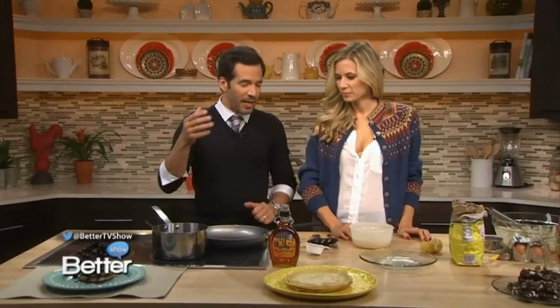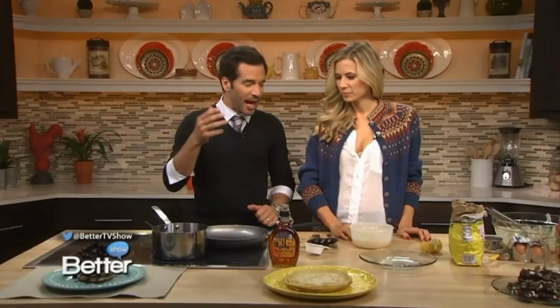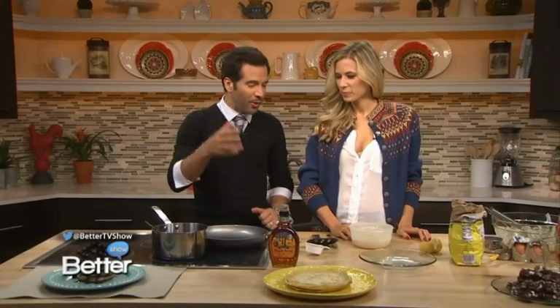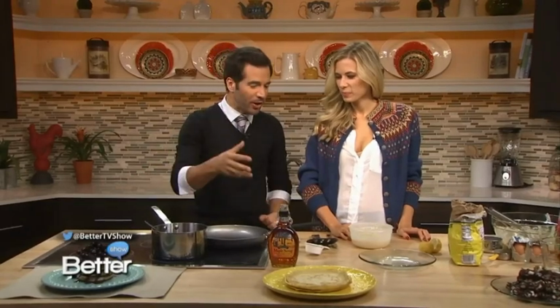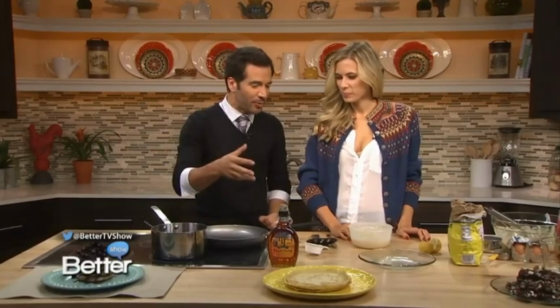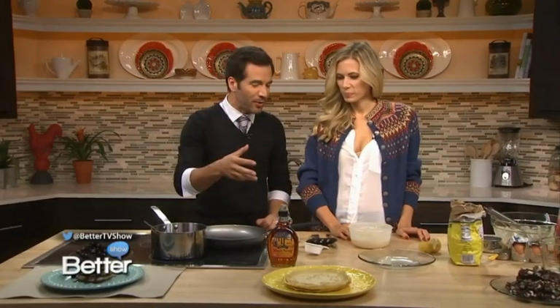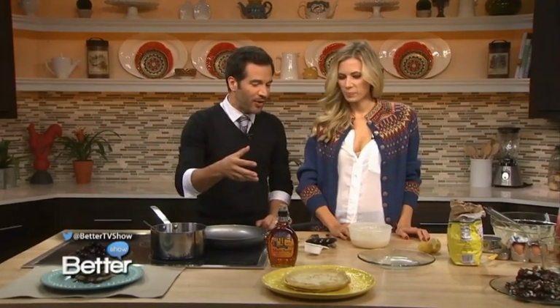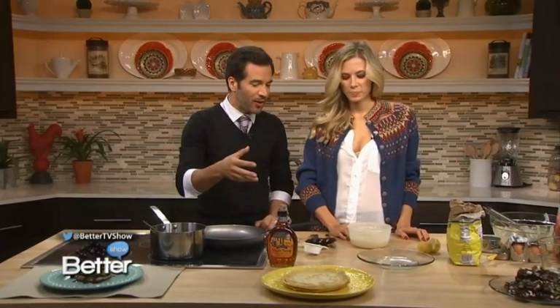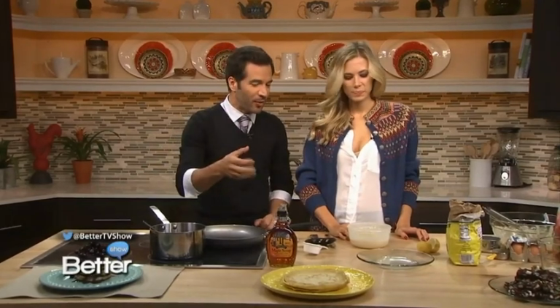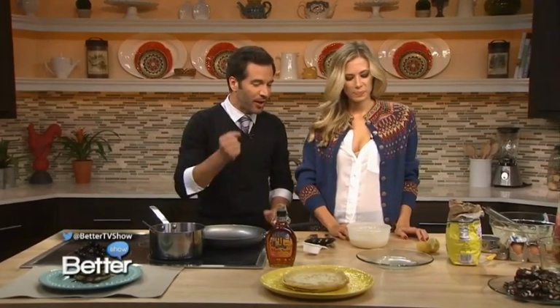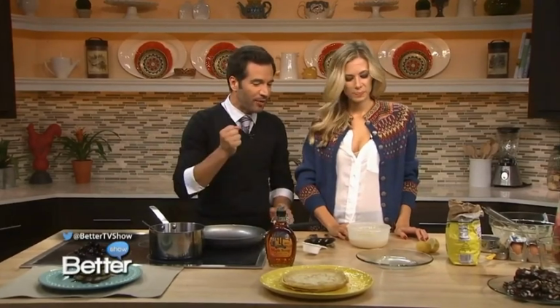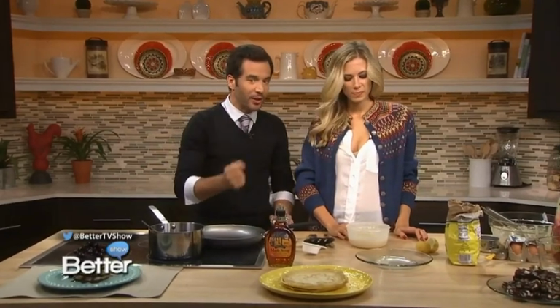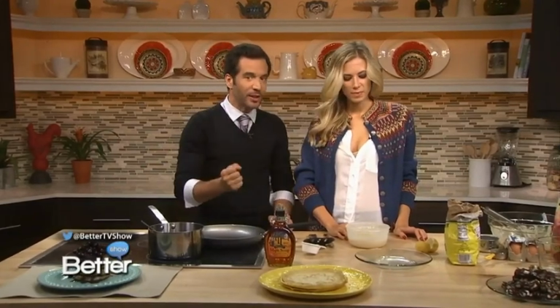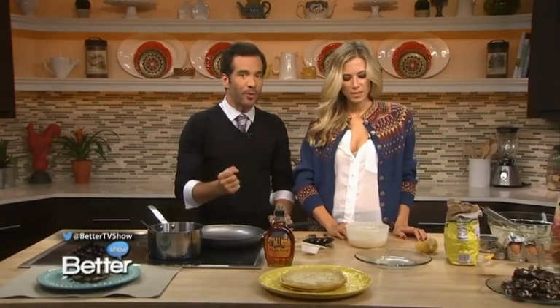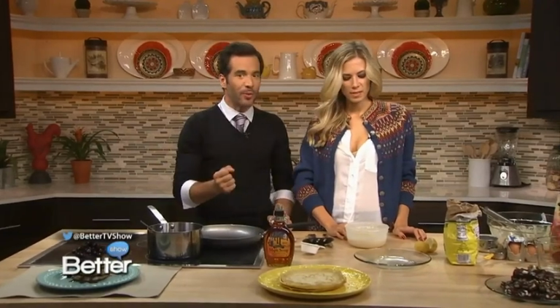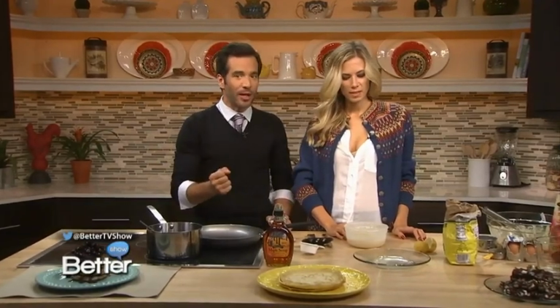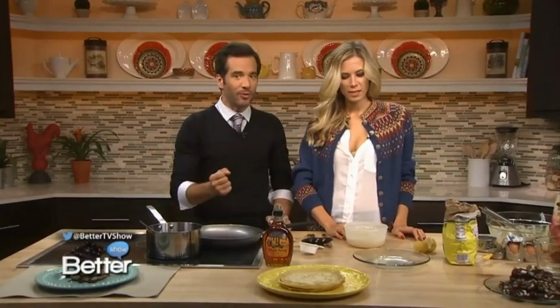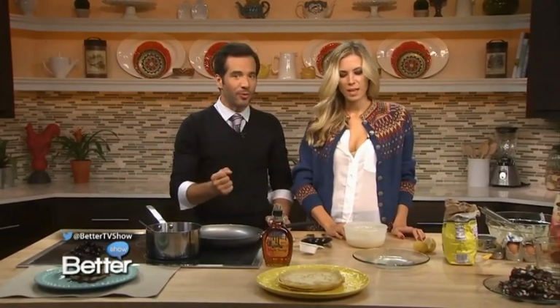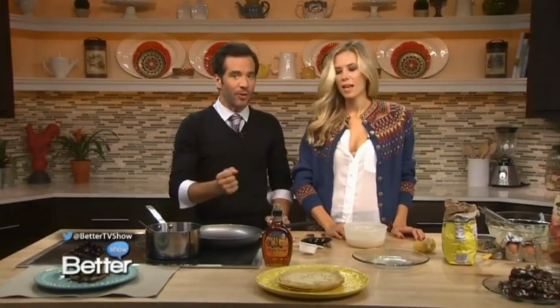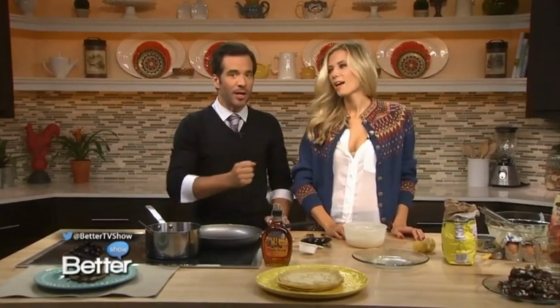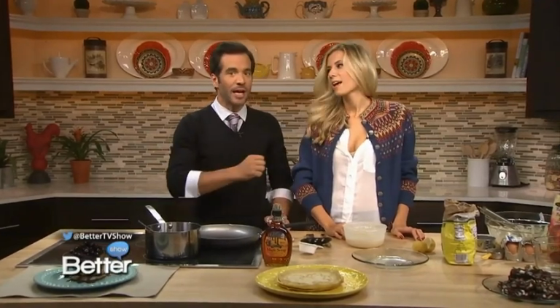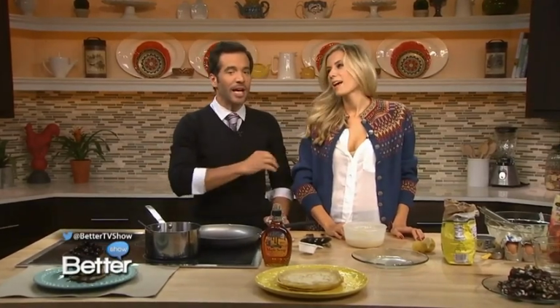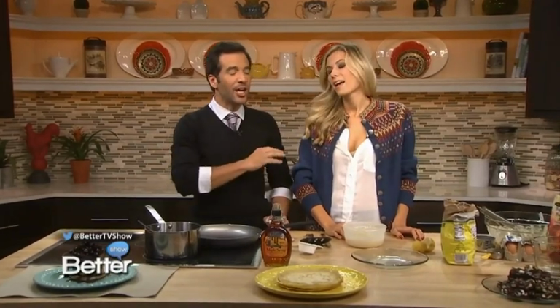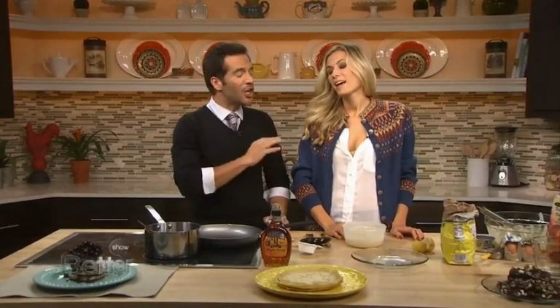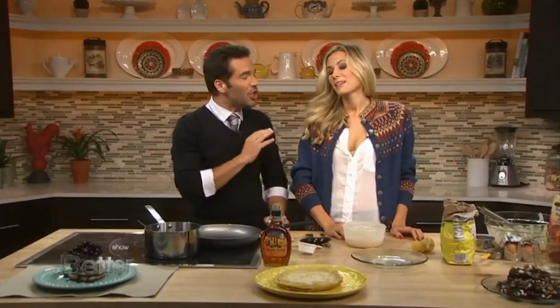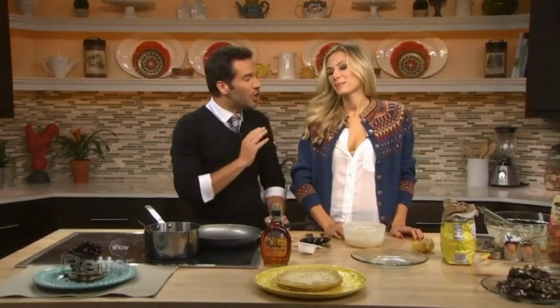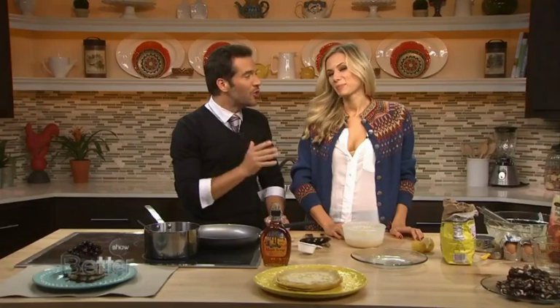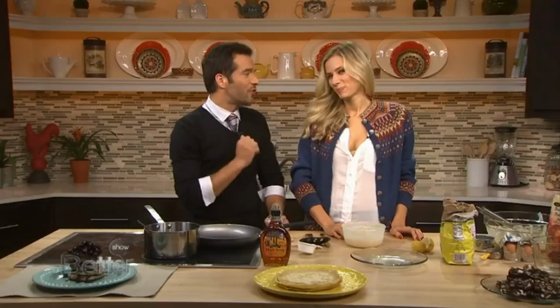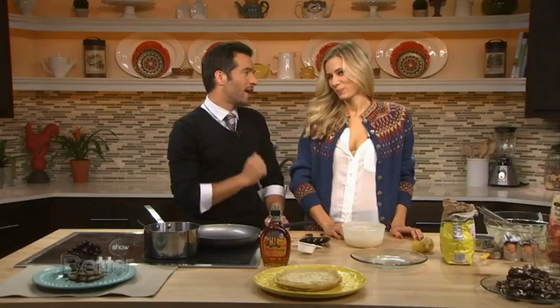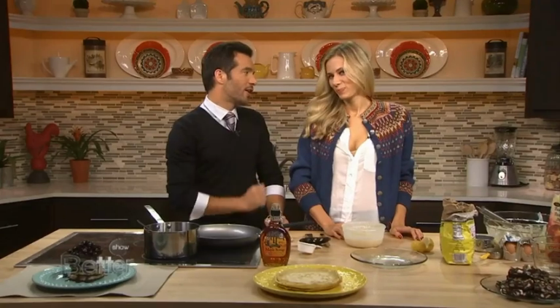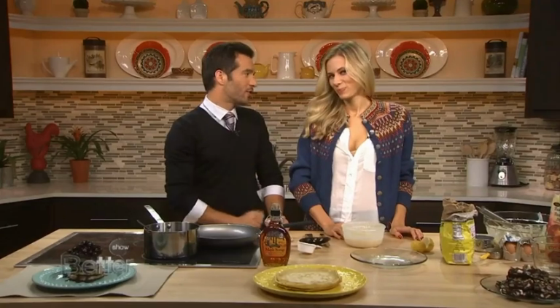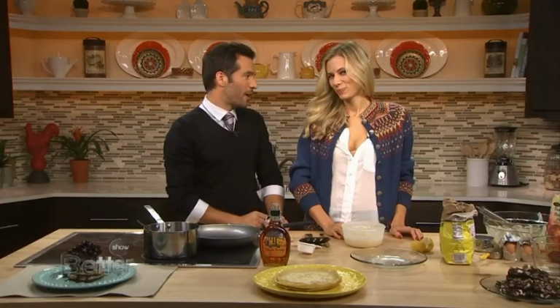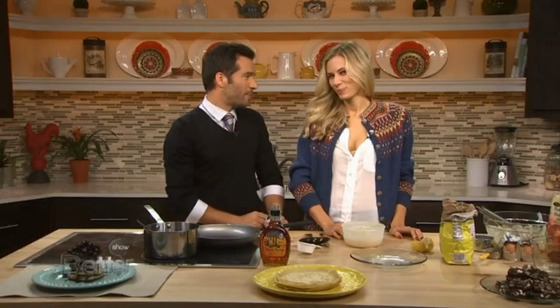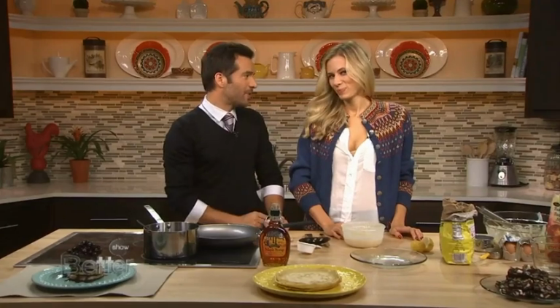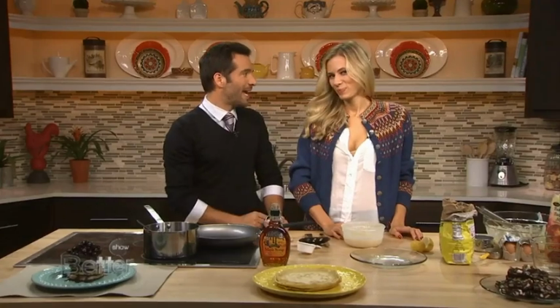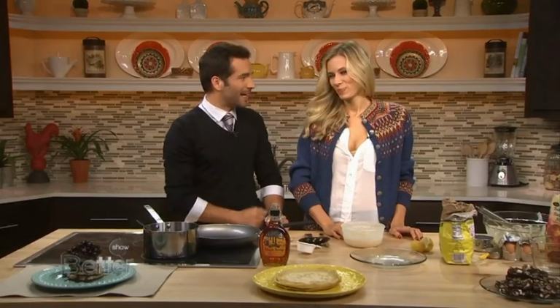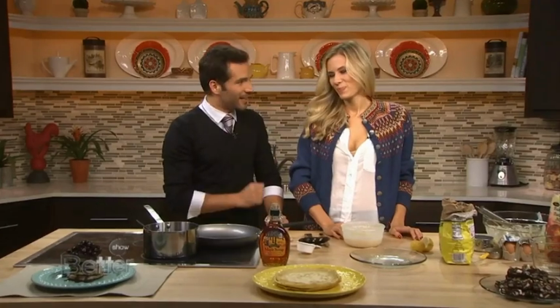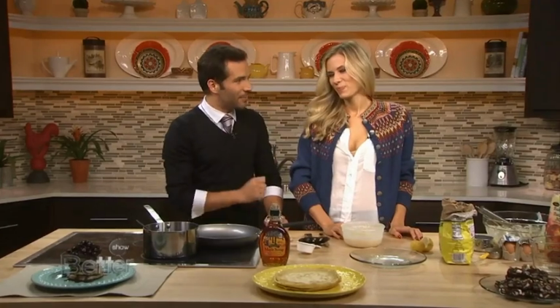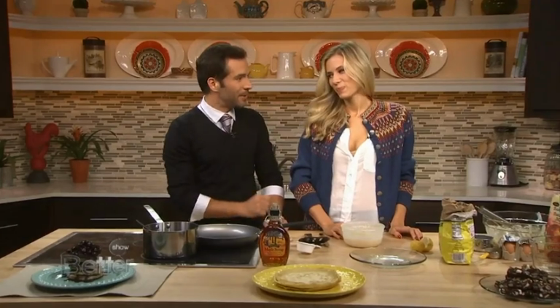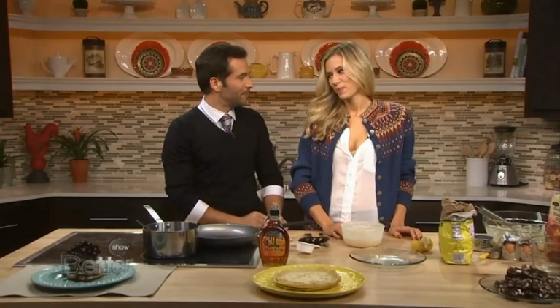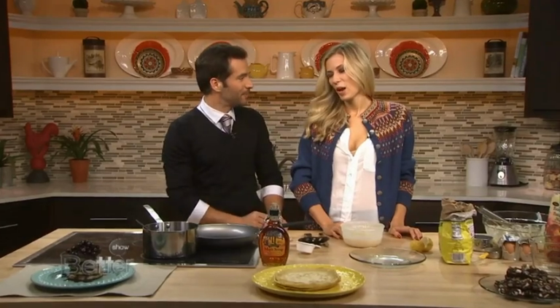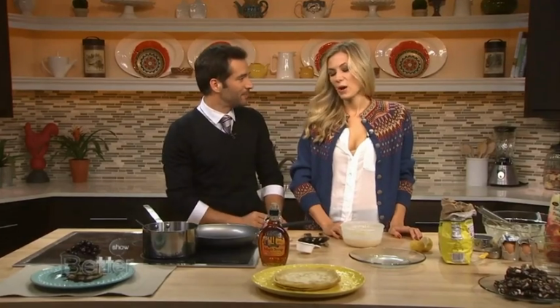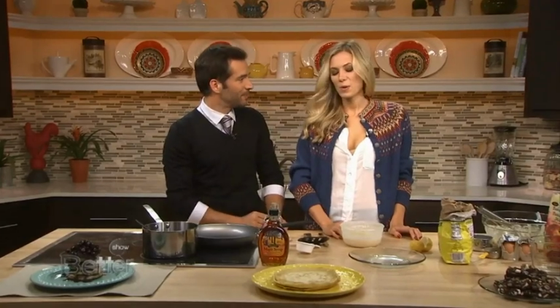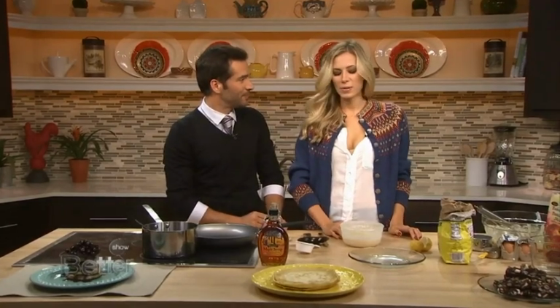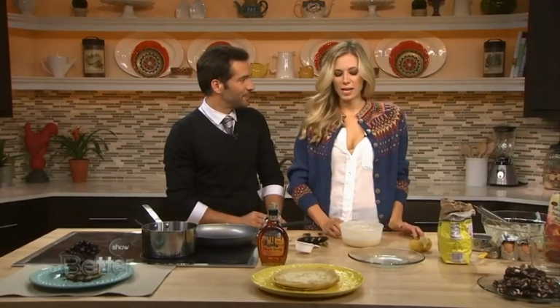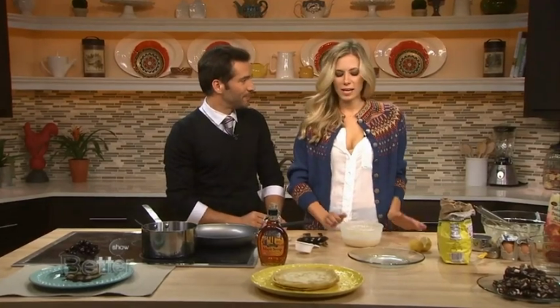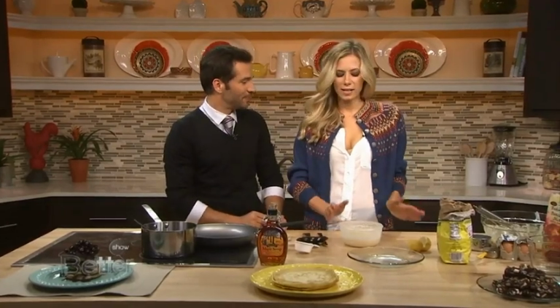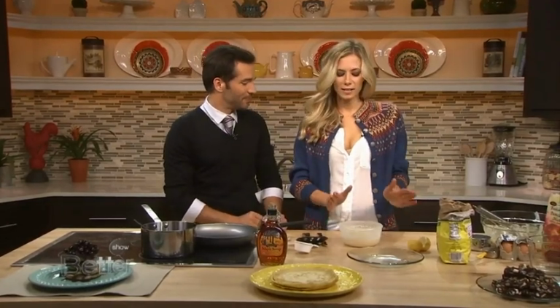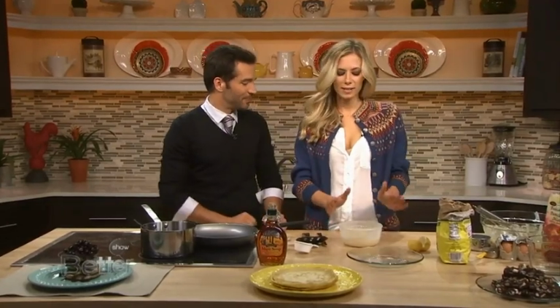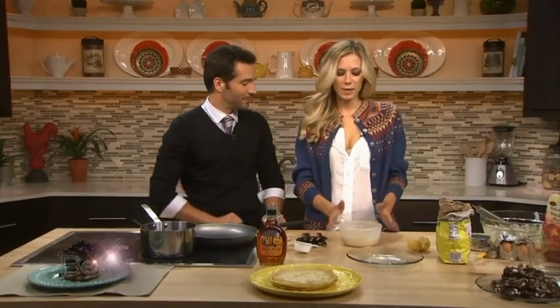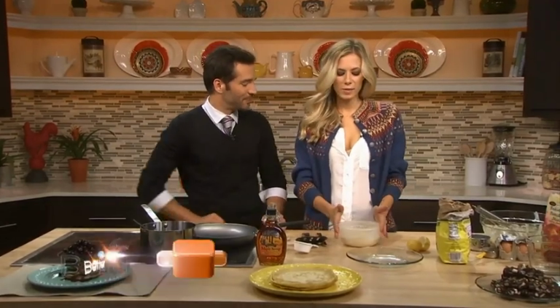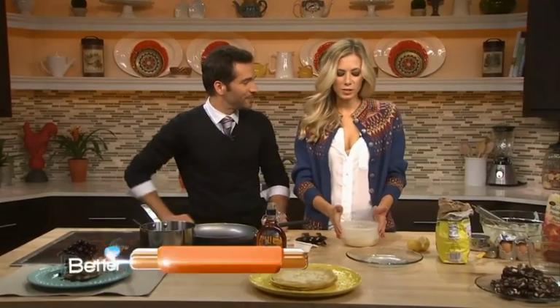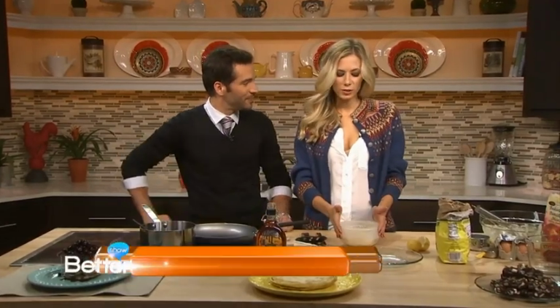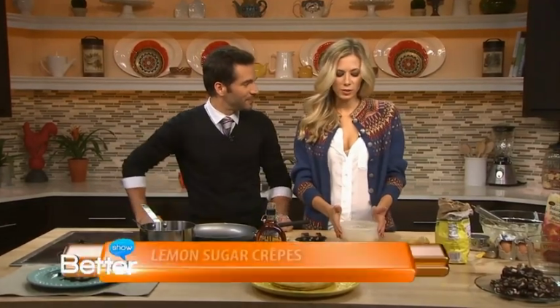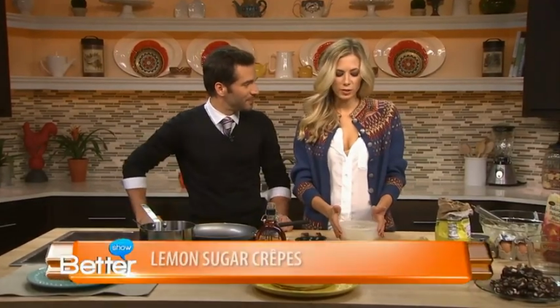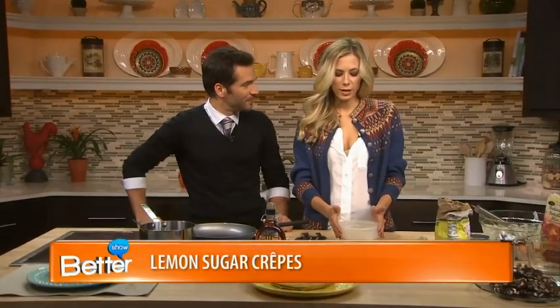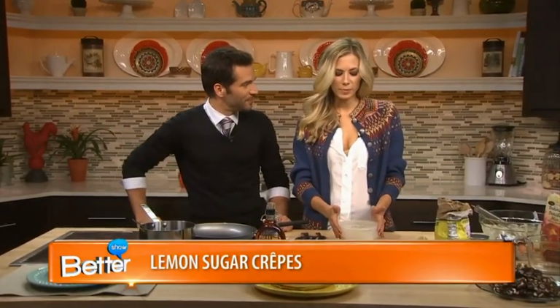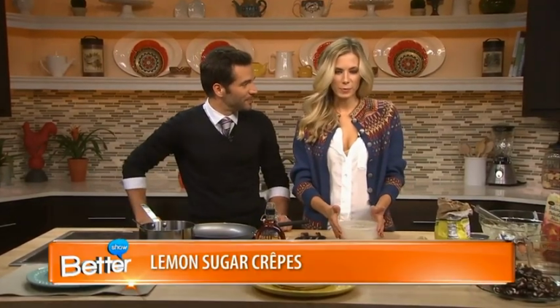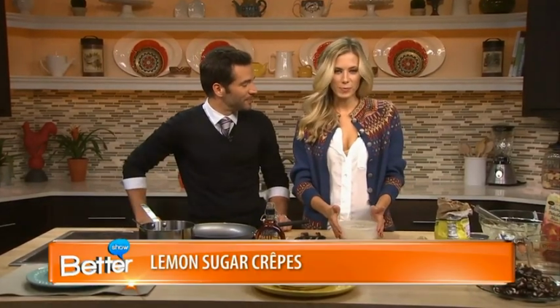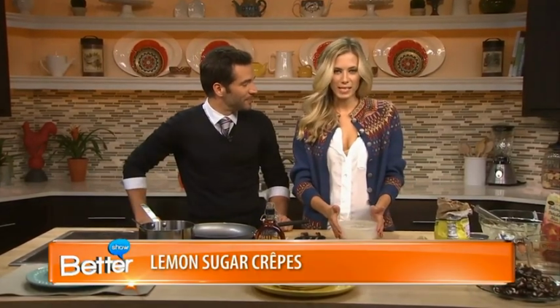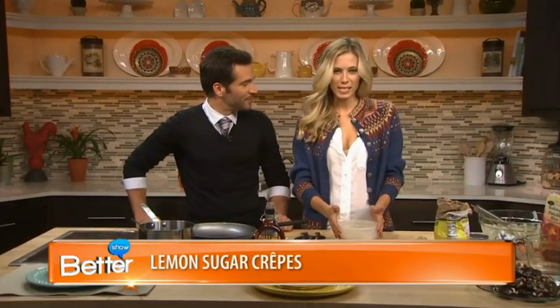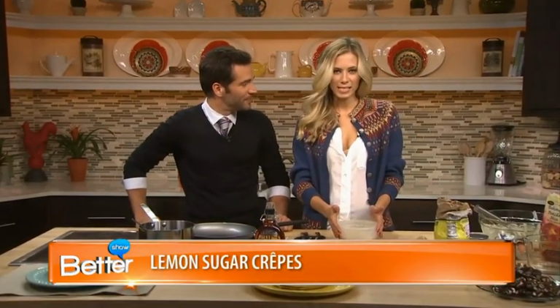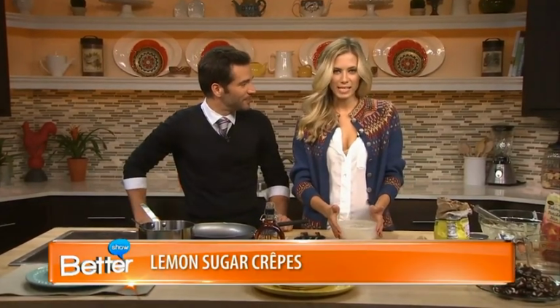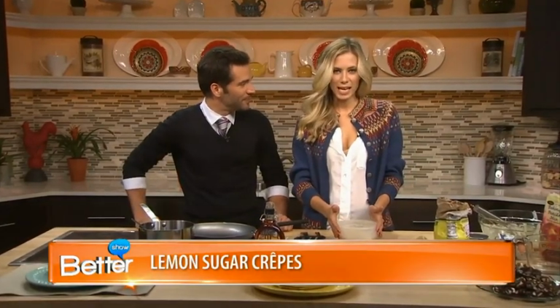But now we're going to move on to the one I've really been waiting for. Huge fan of crepes and lemon. Lemon sugar crepes we're making today.